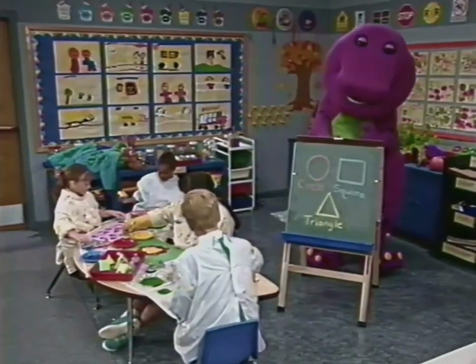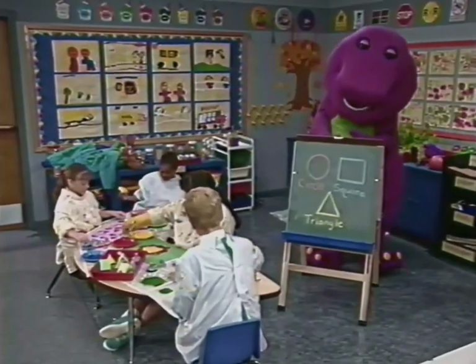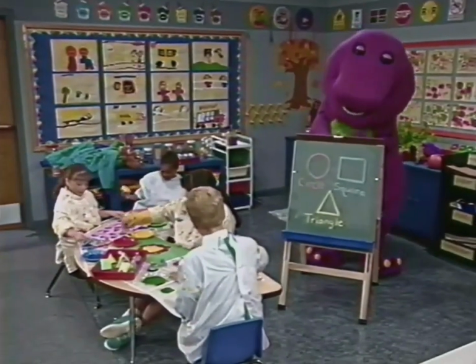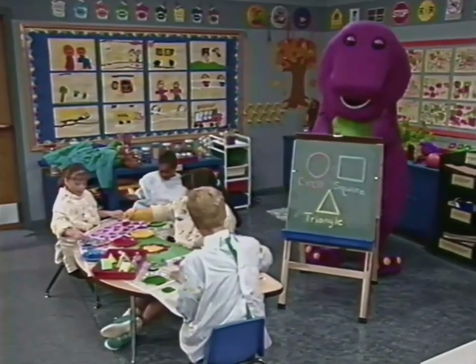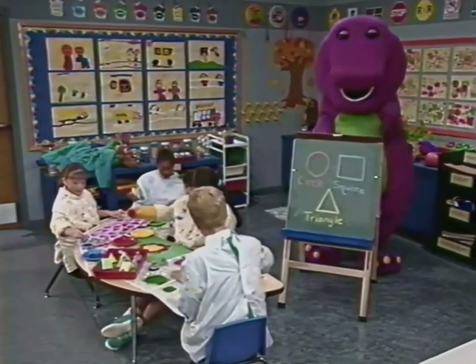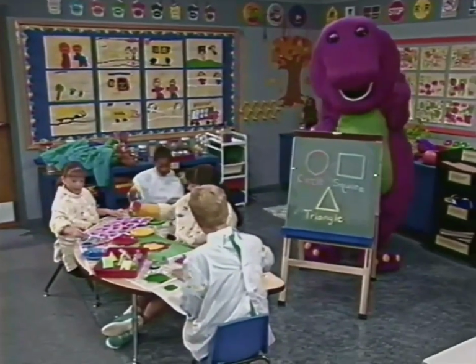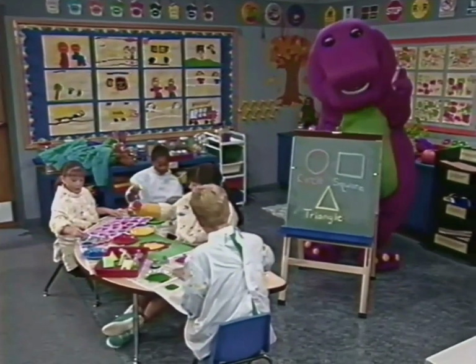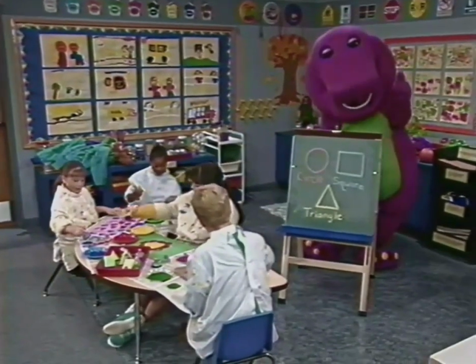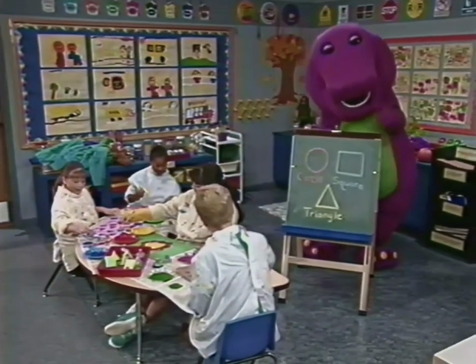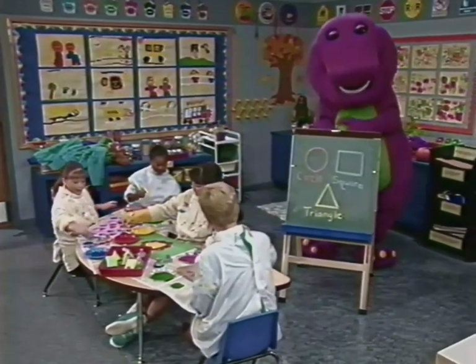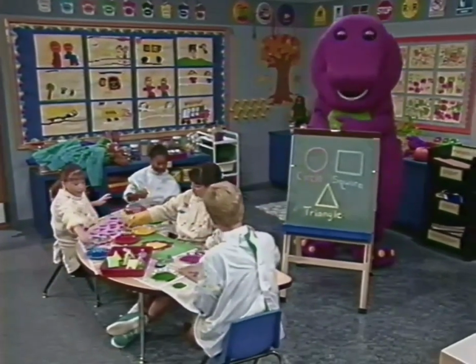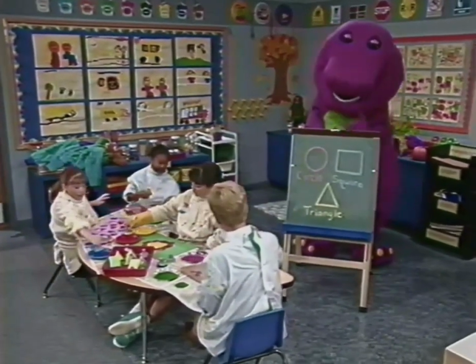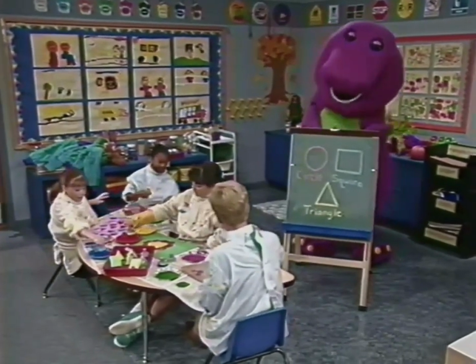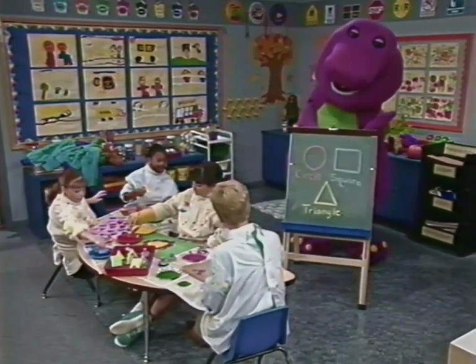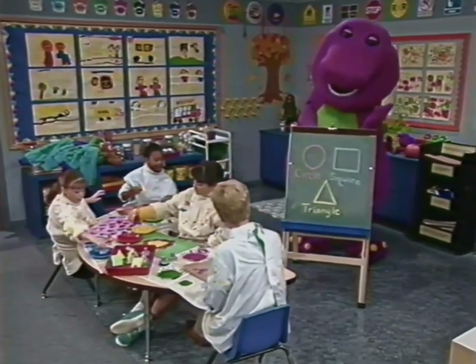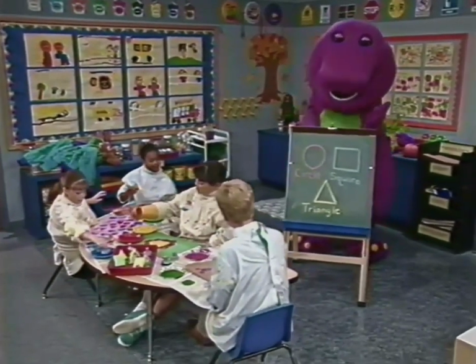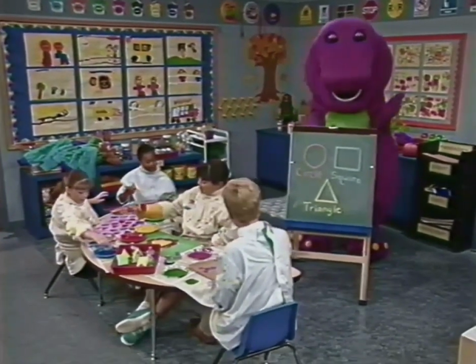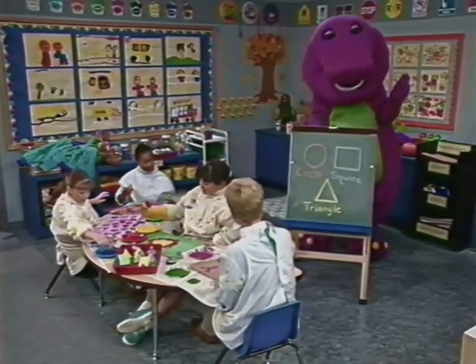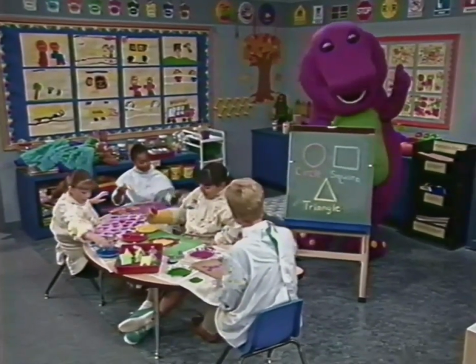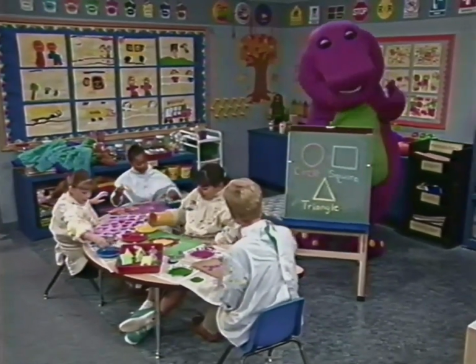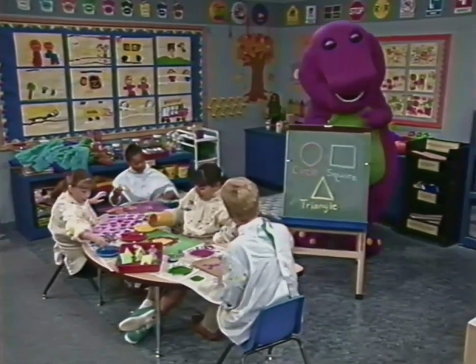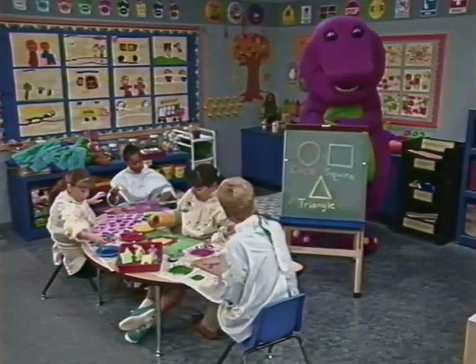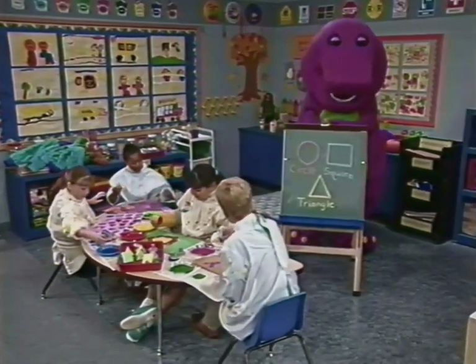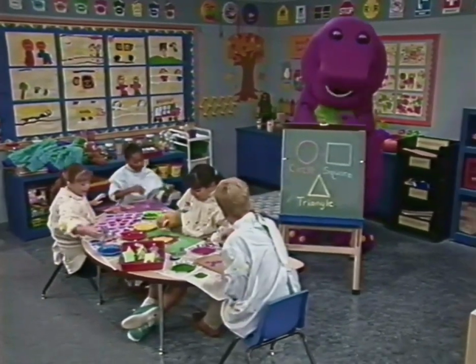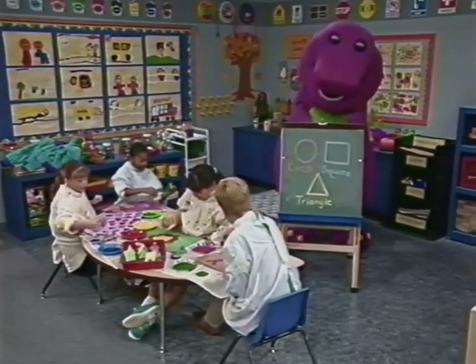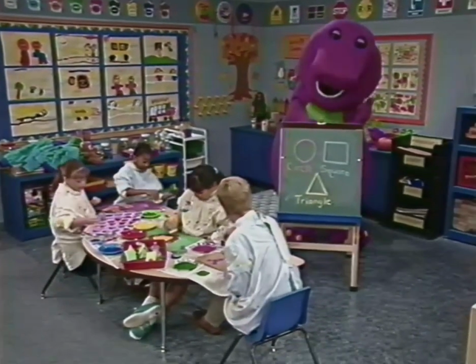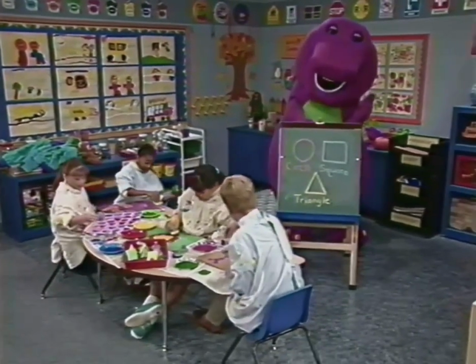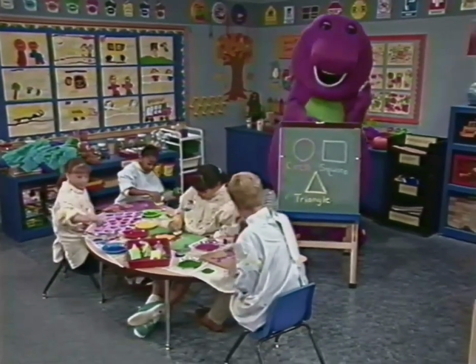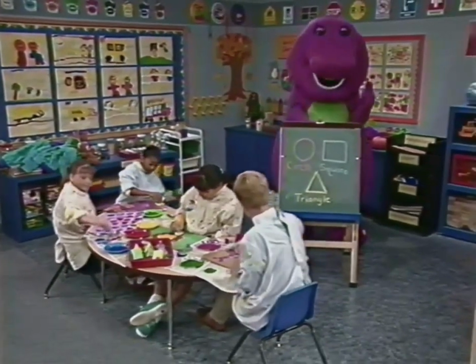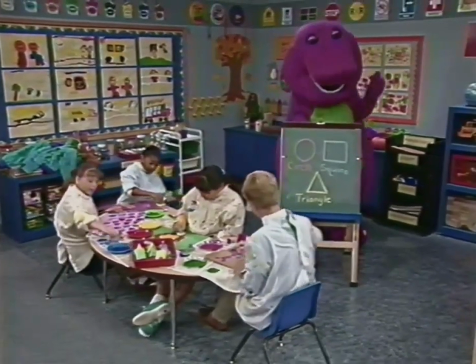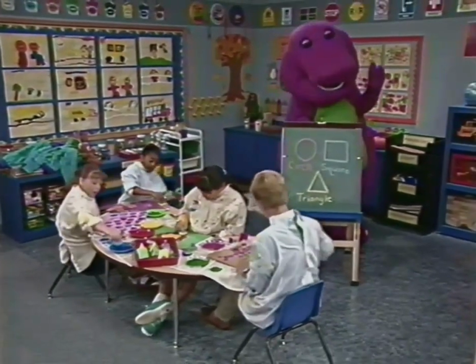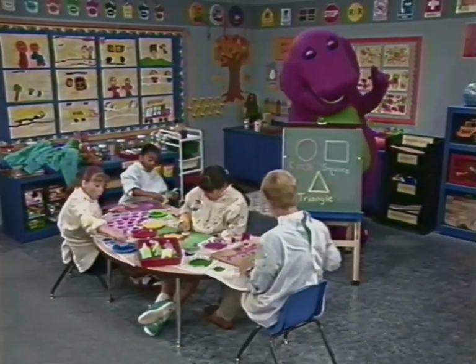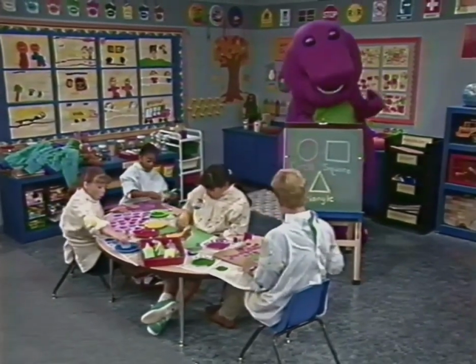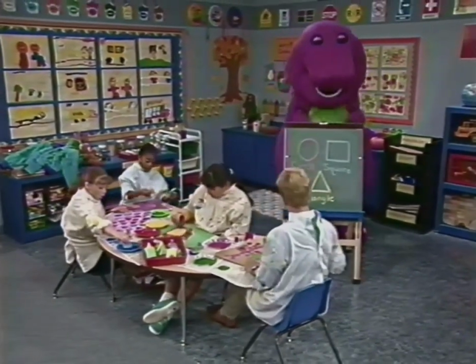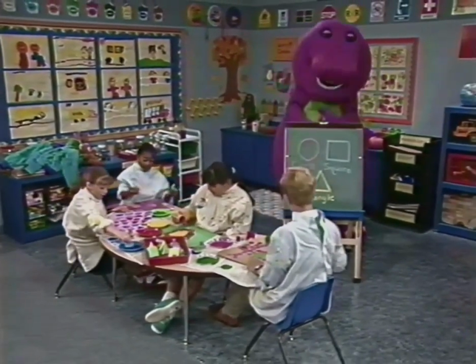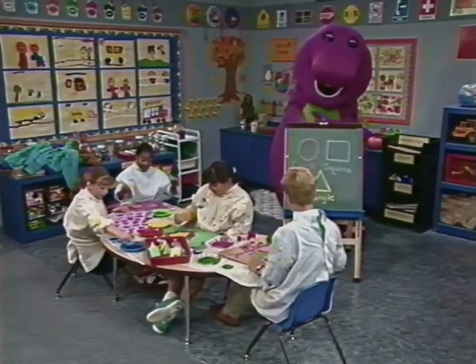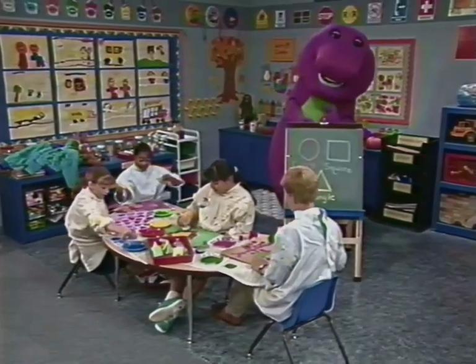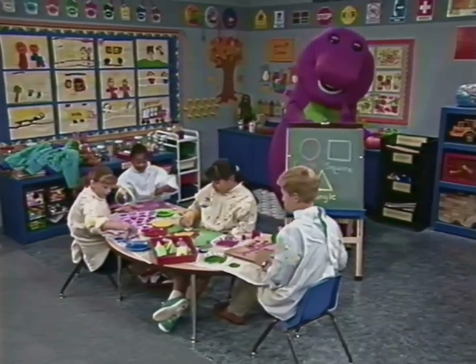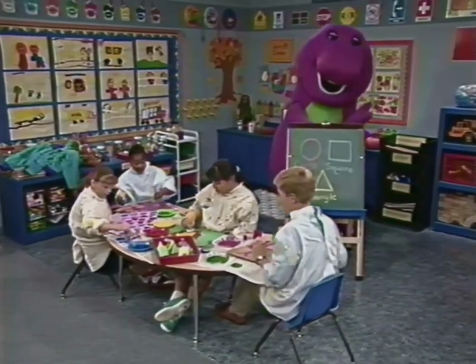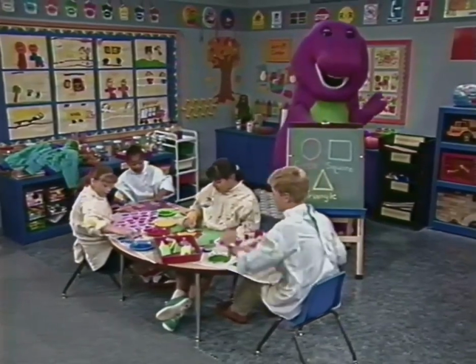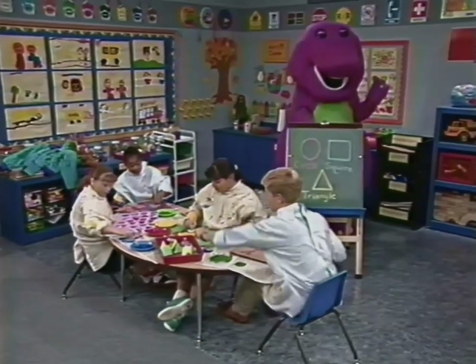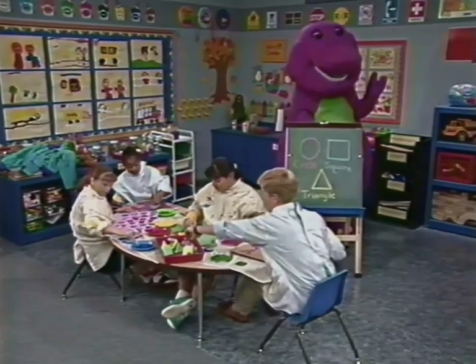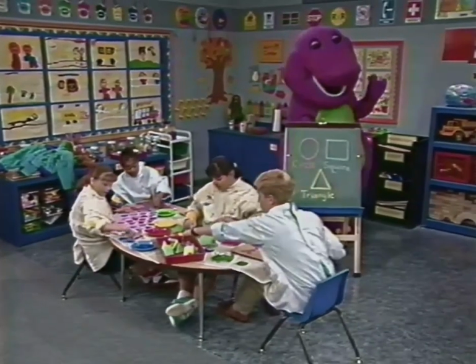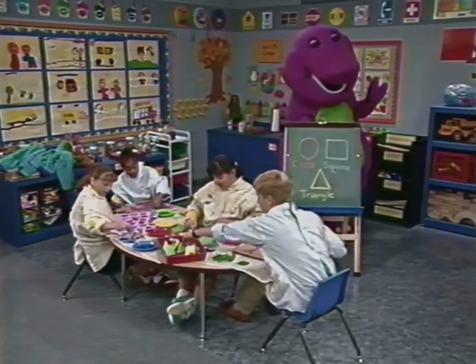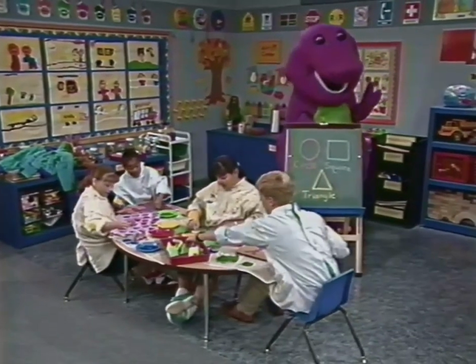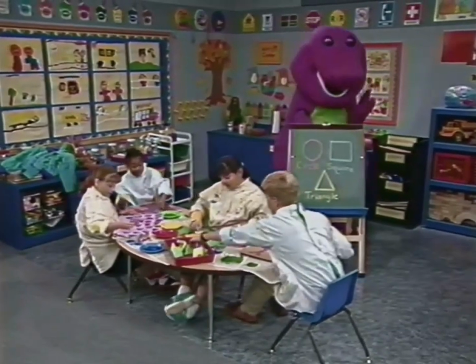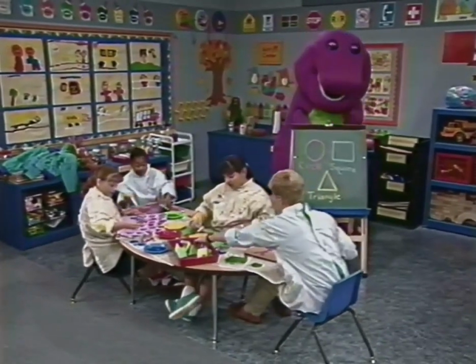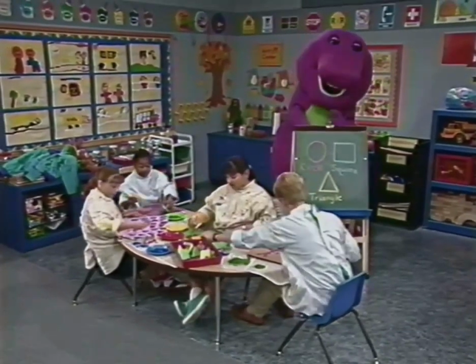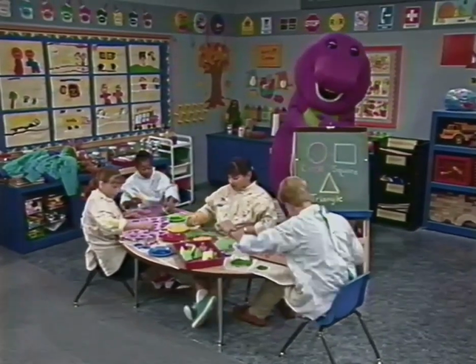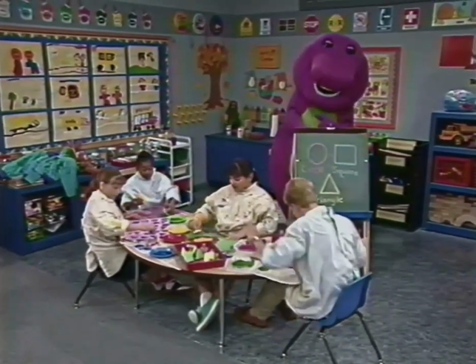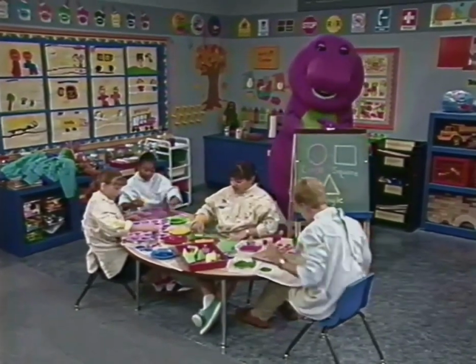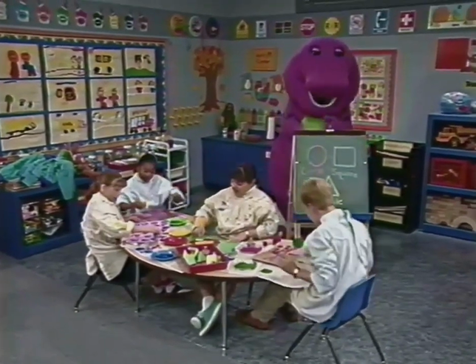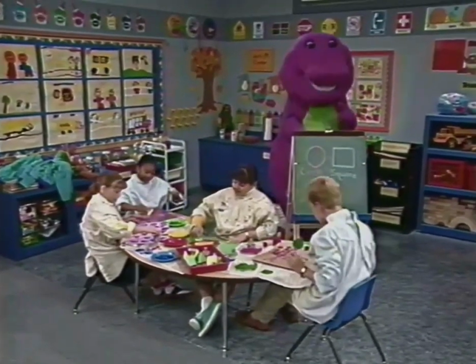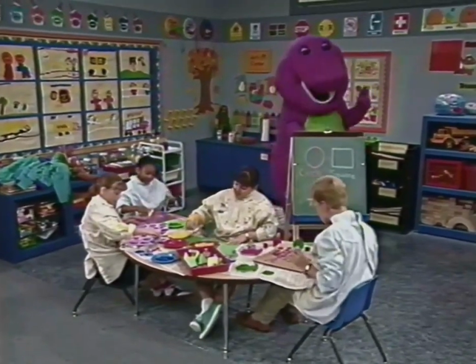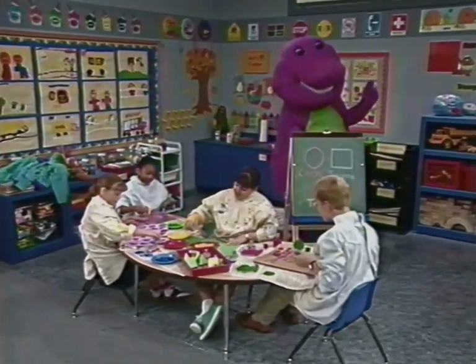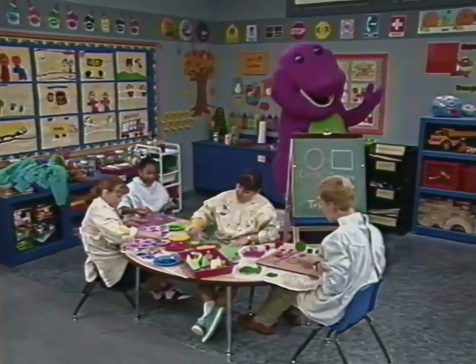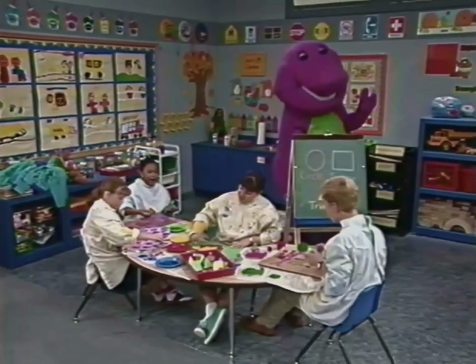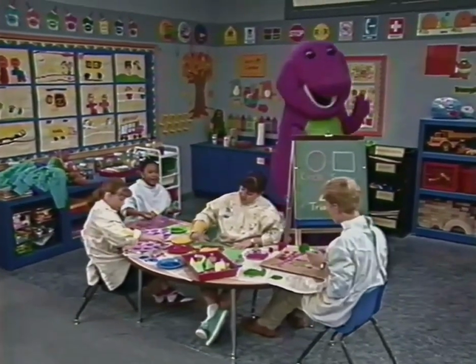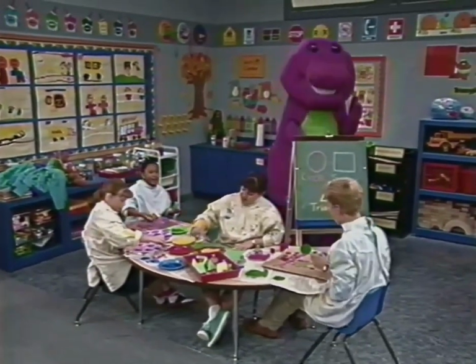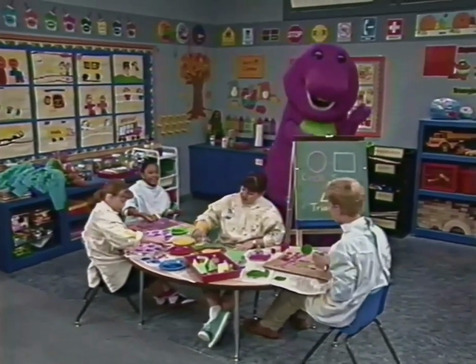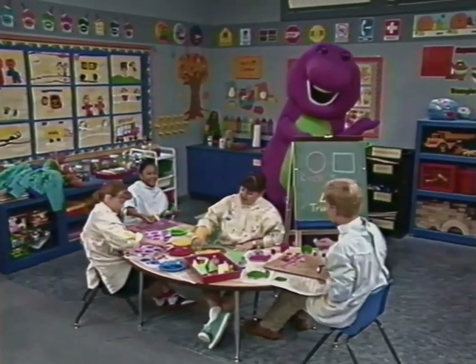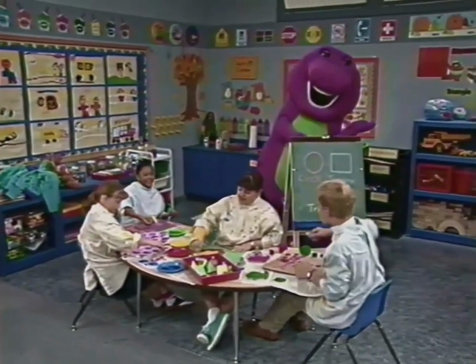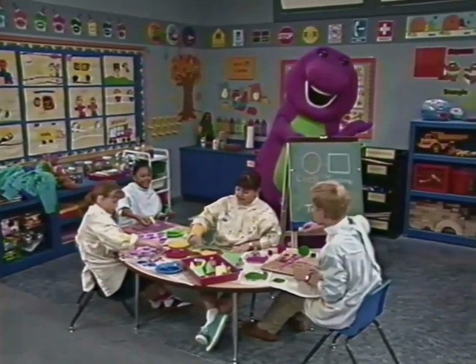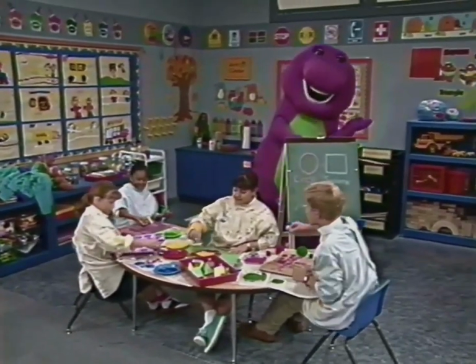Oh, we like the shapes. We can paint them all right here.